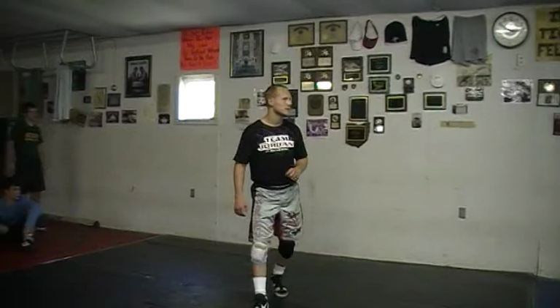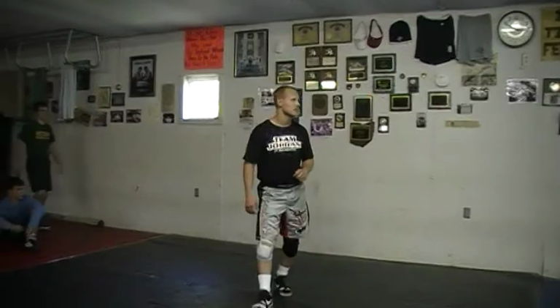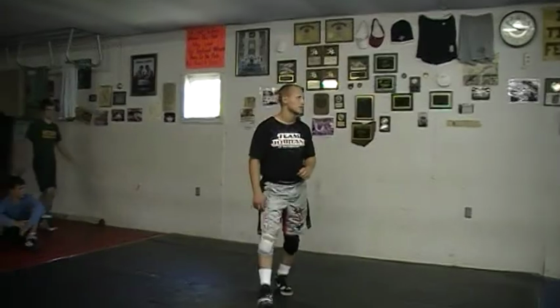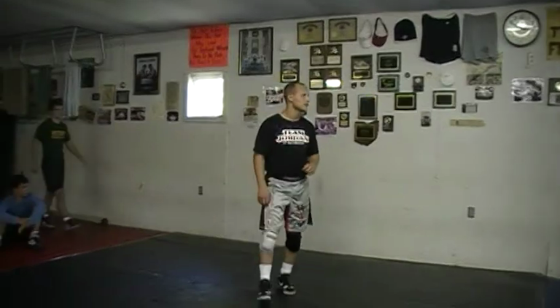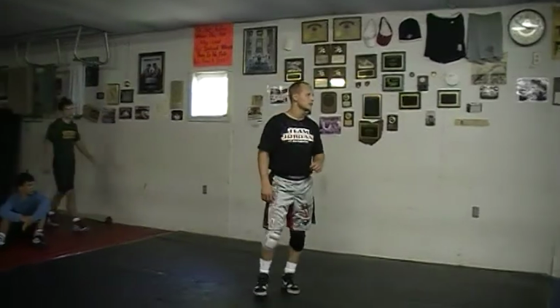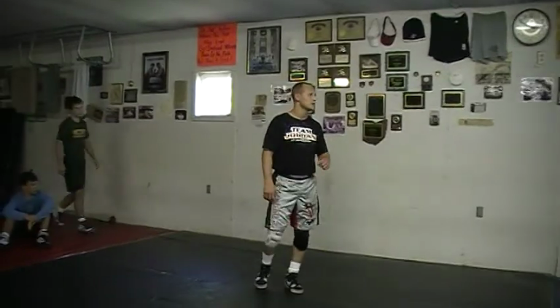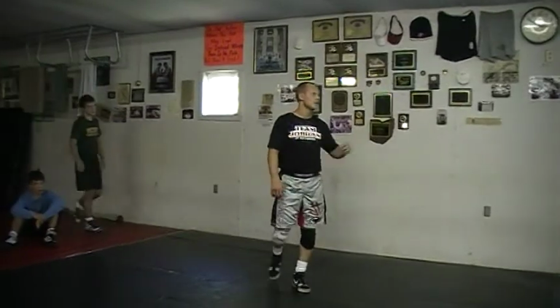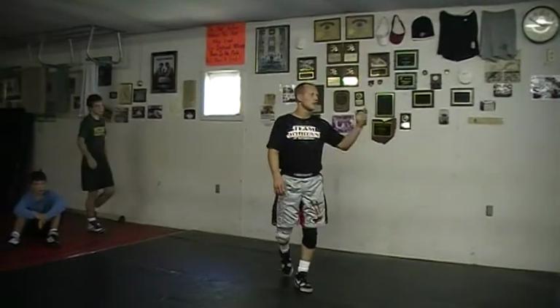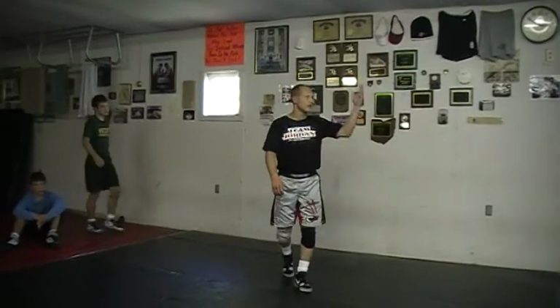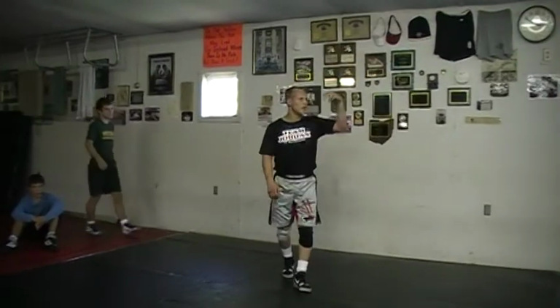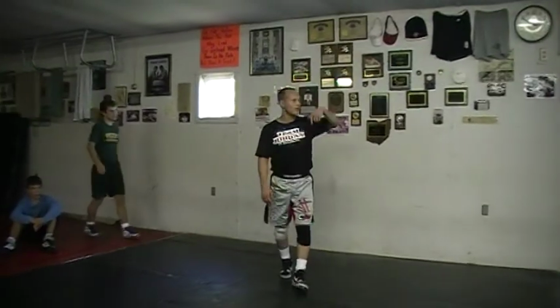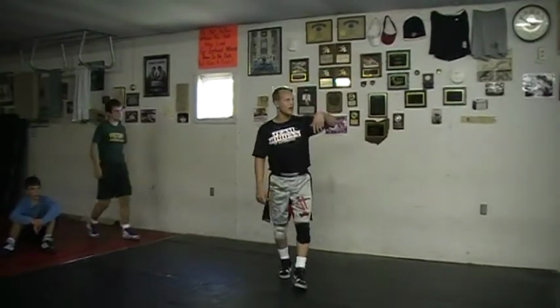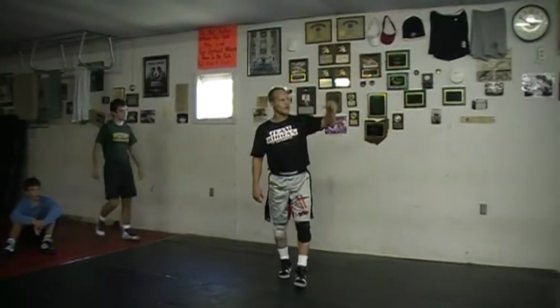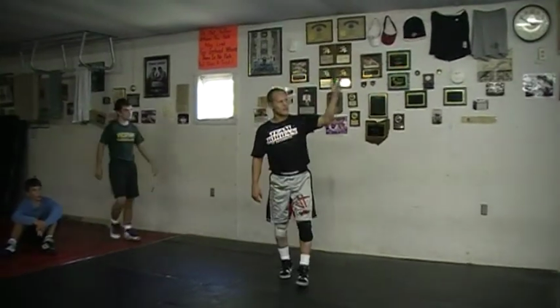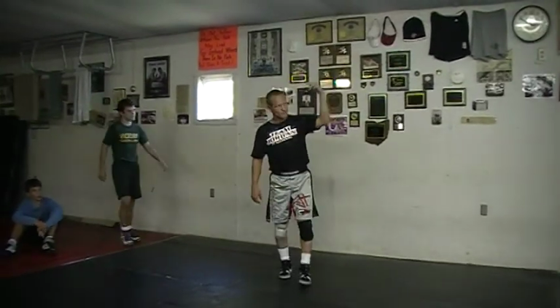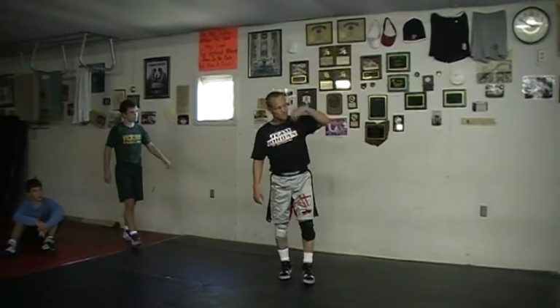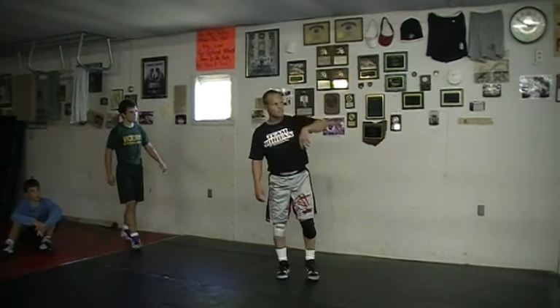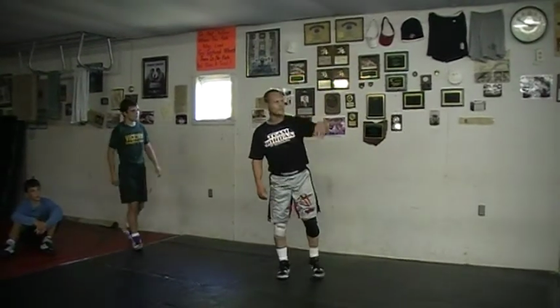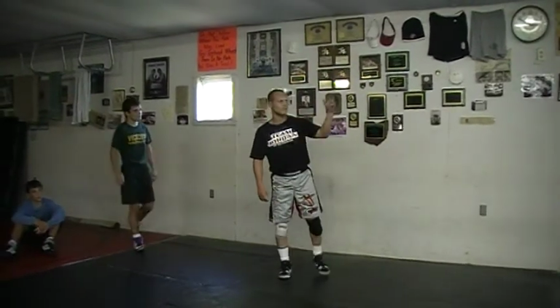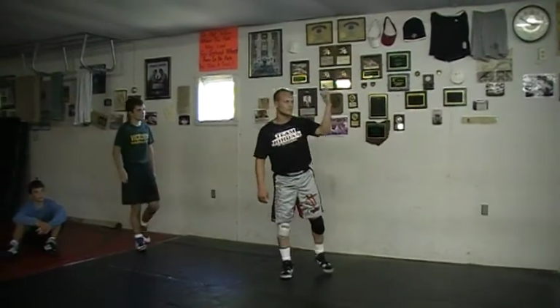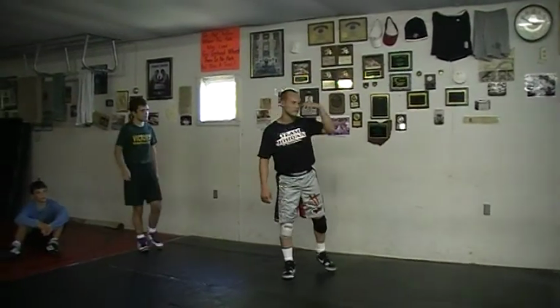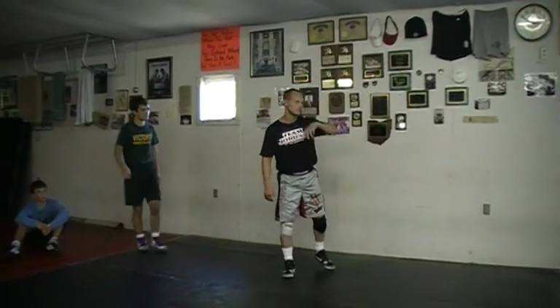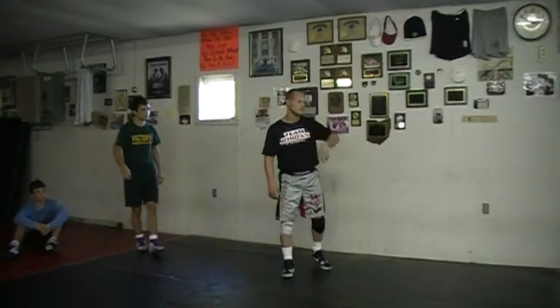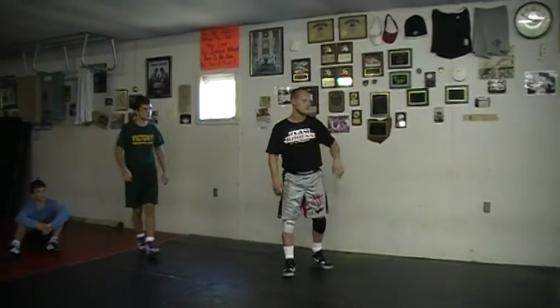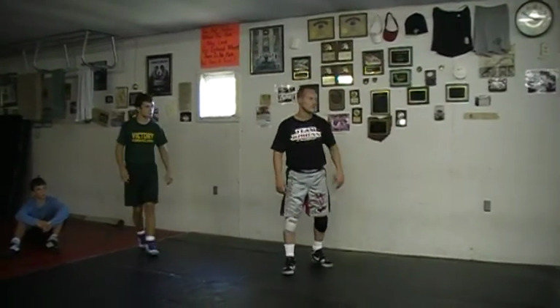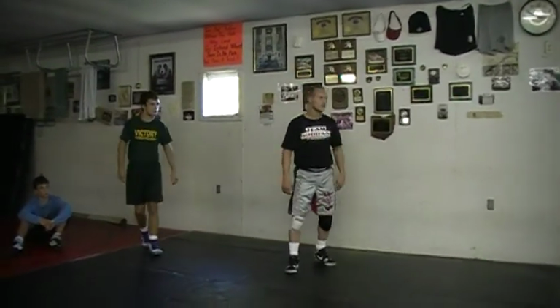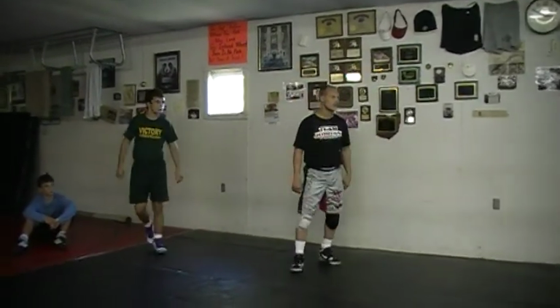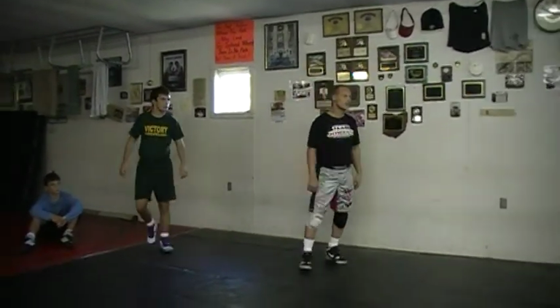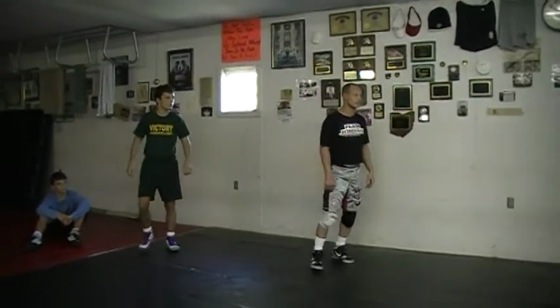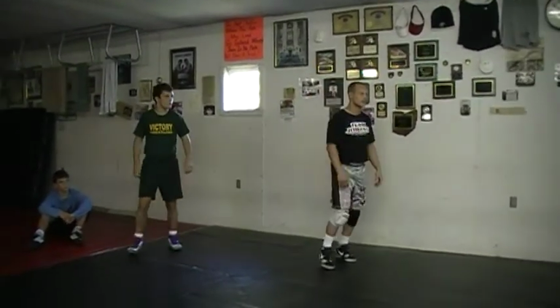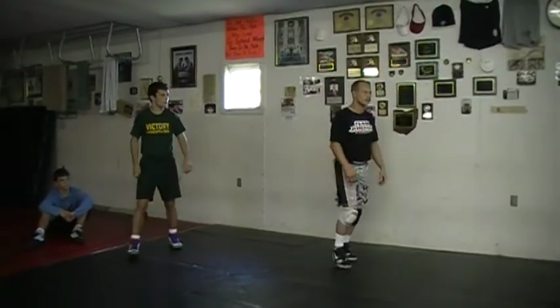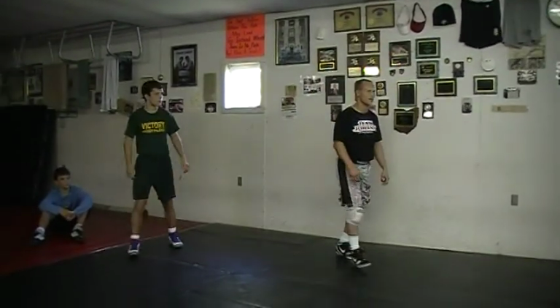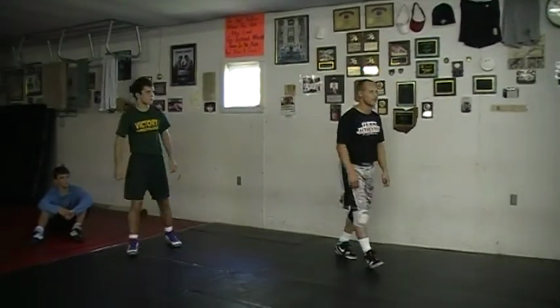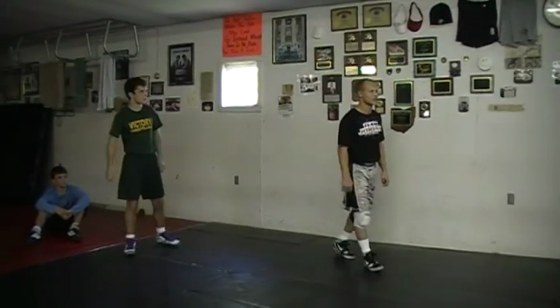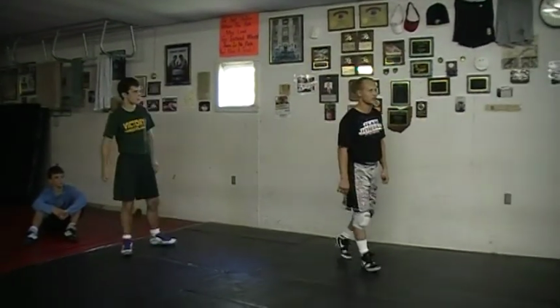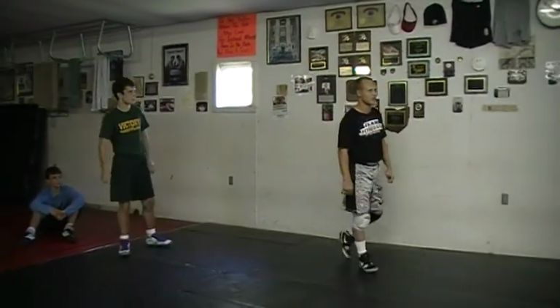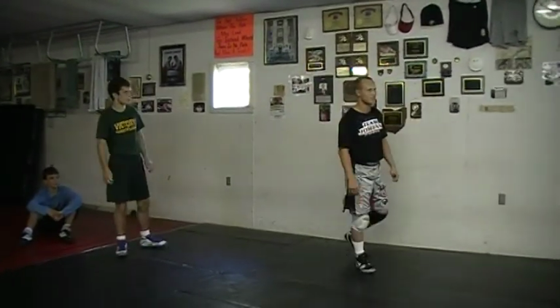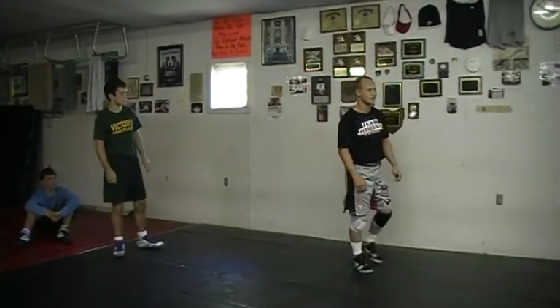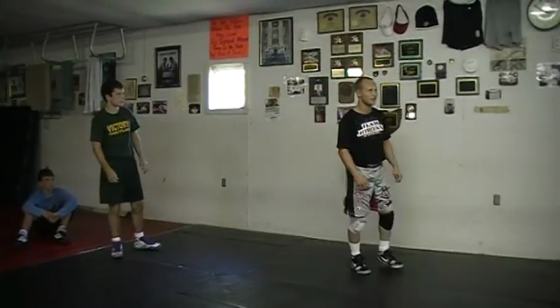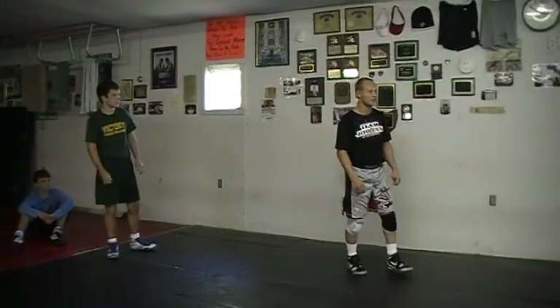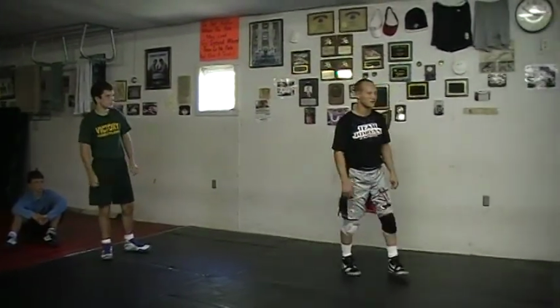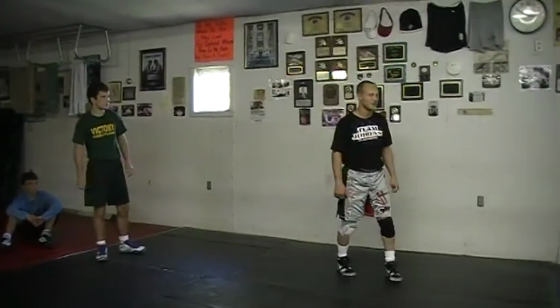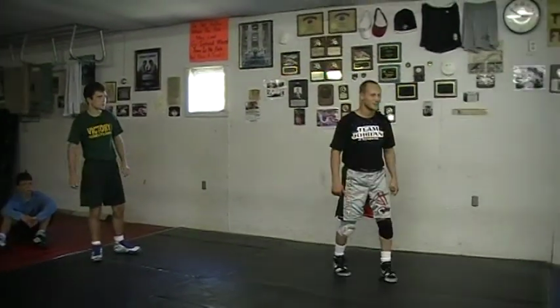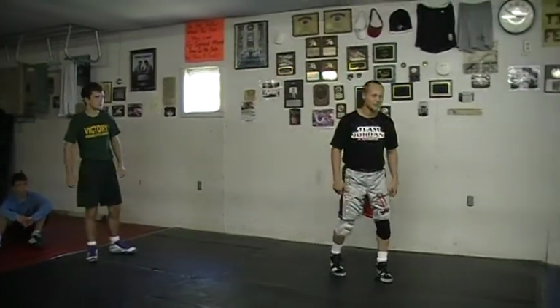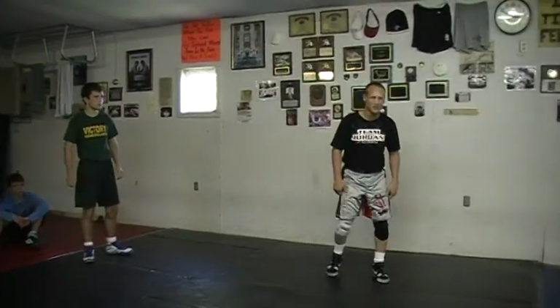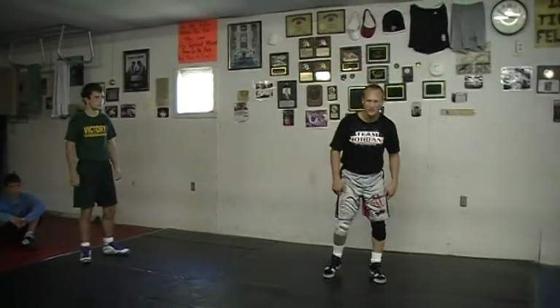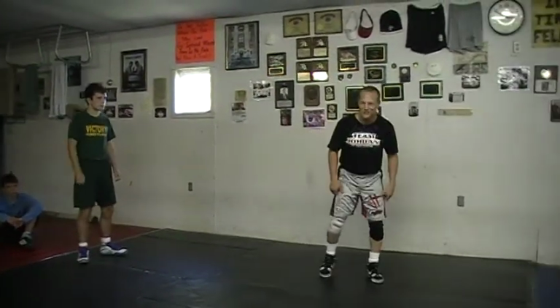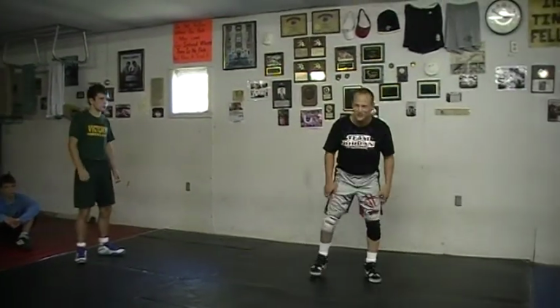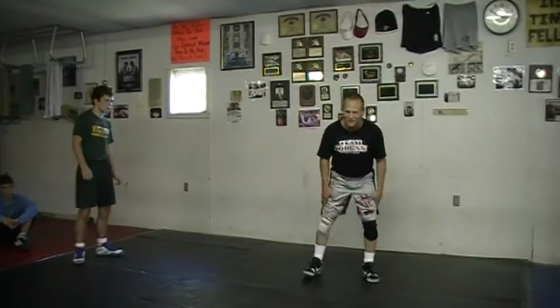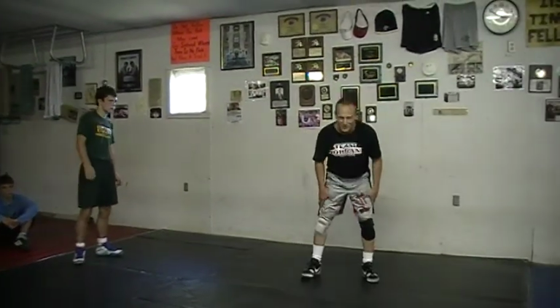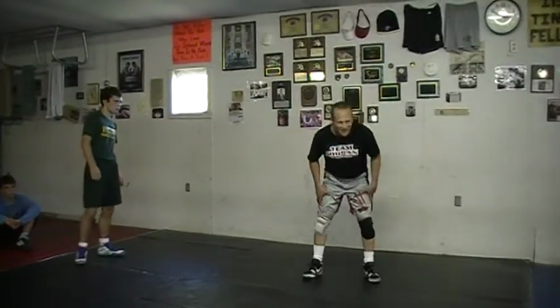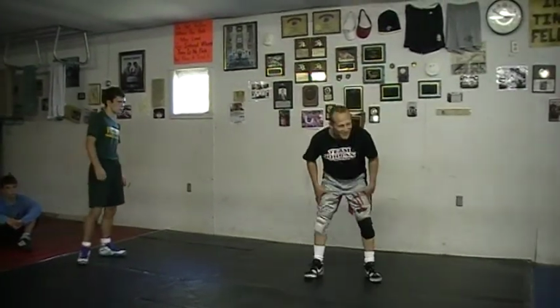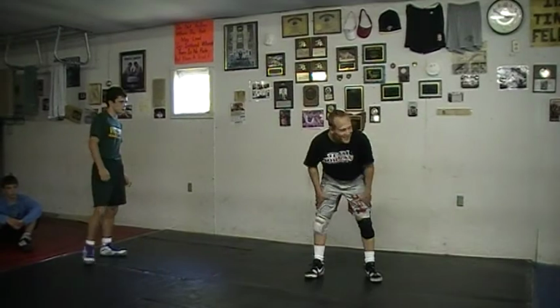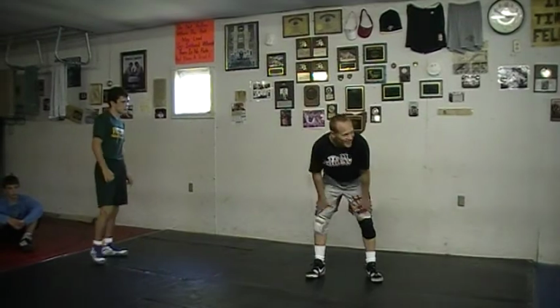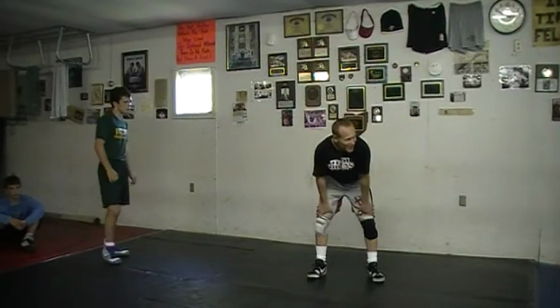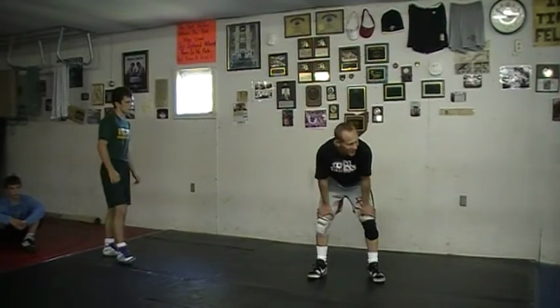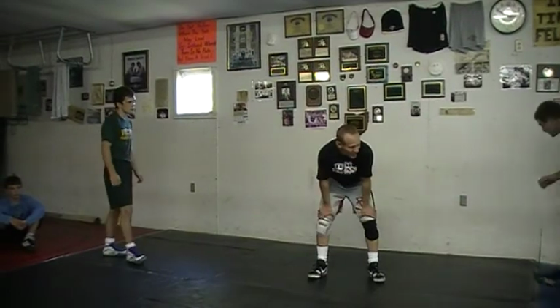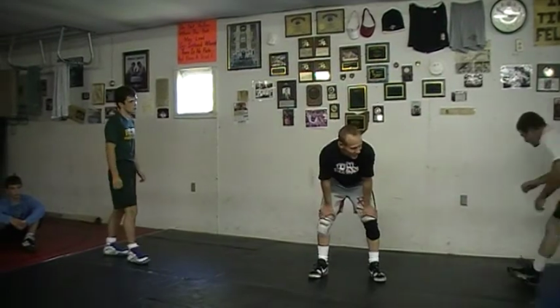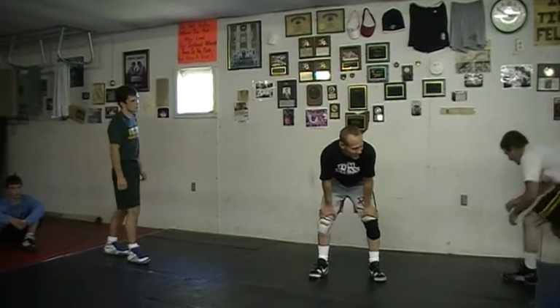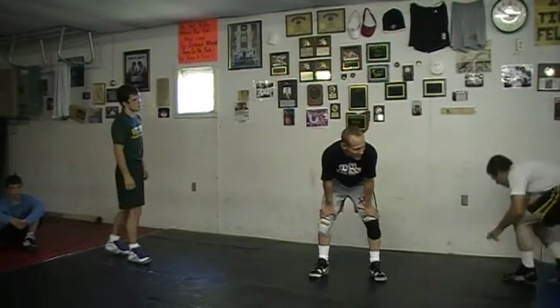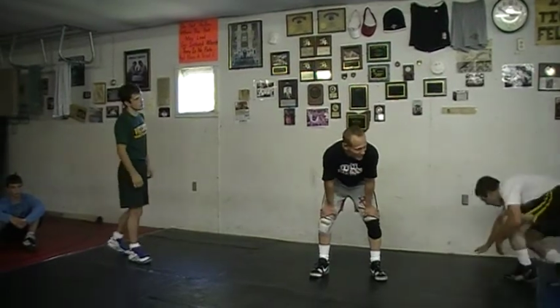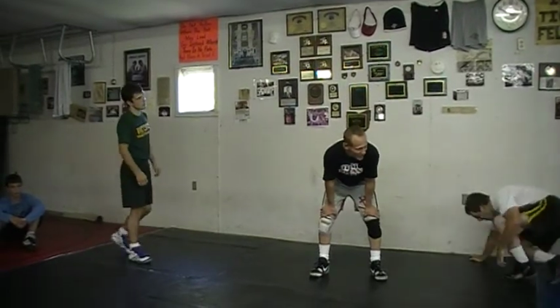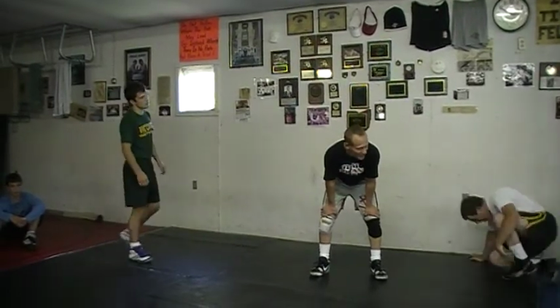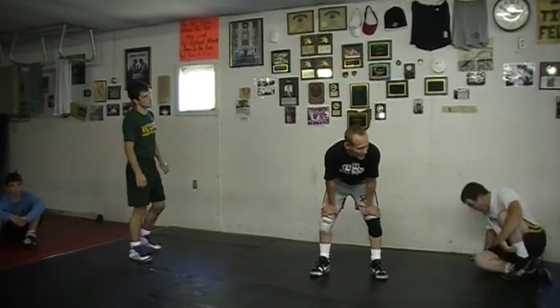Hurry up guys, you've got so much to do. Alright, here we go.